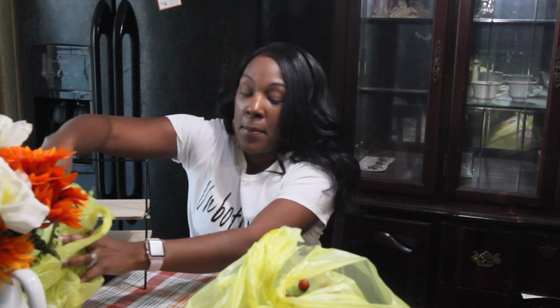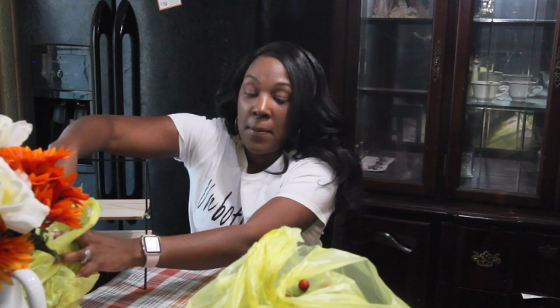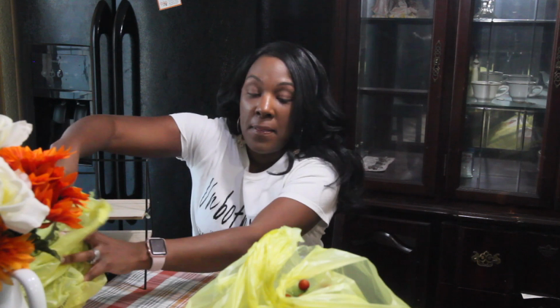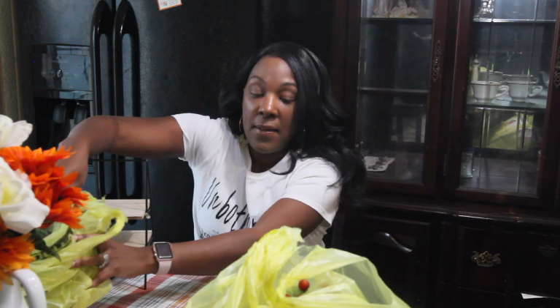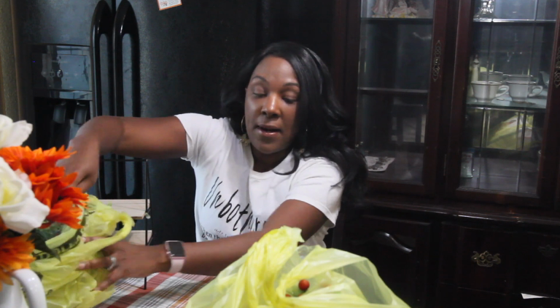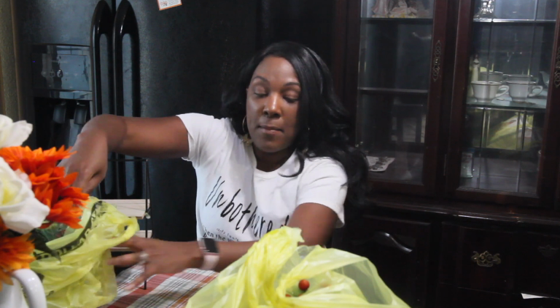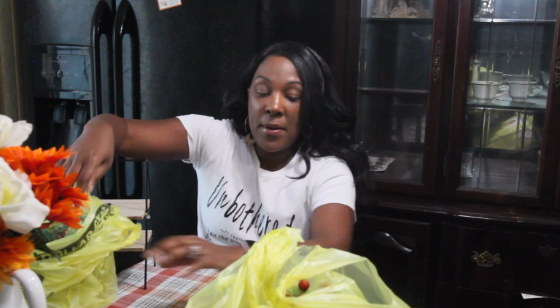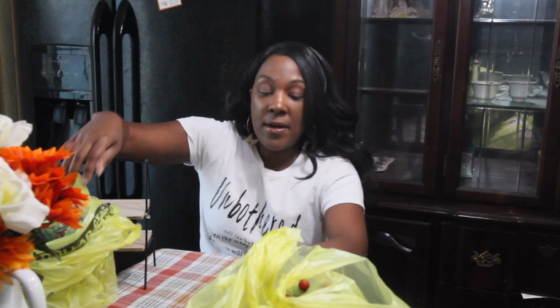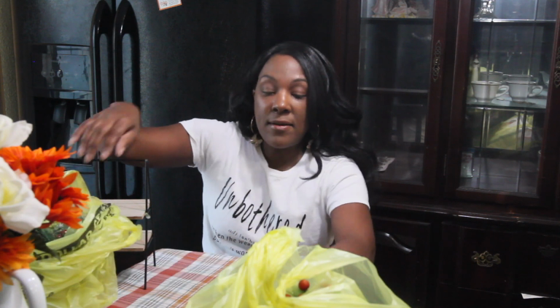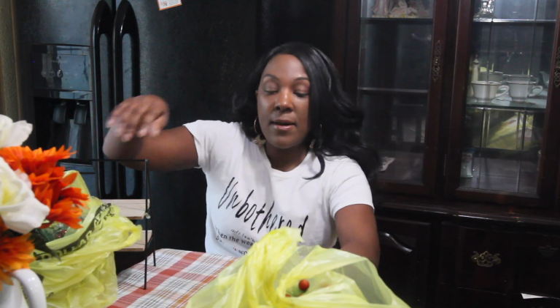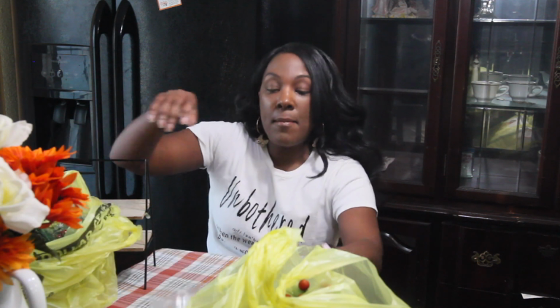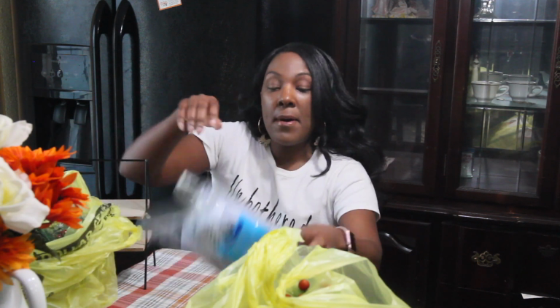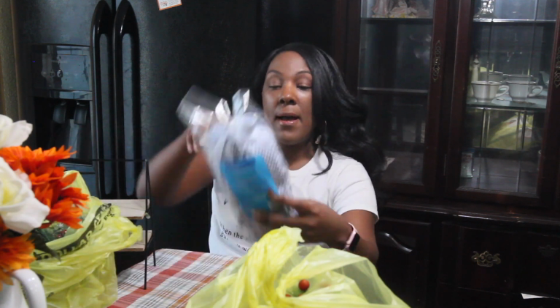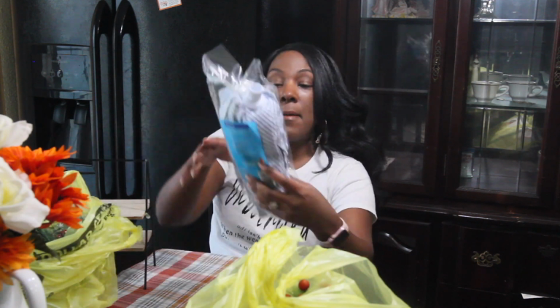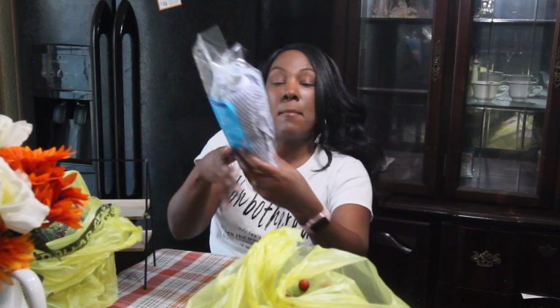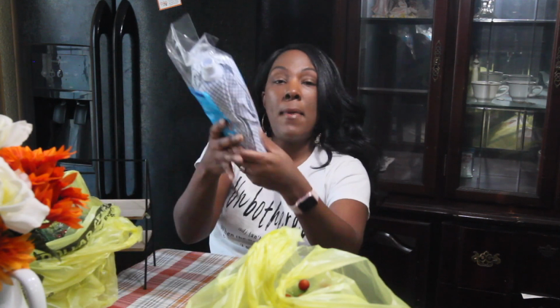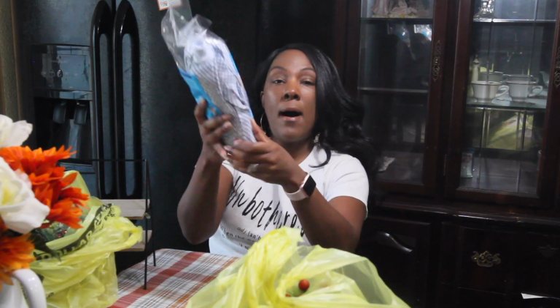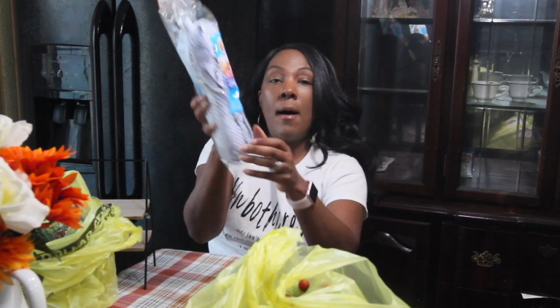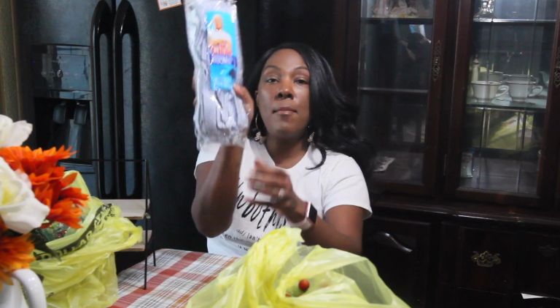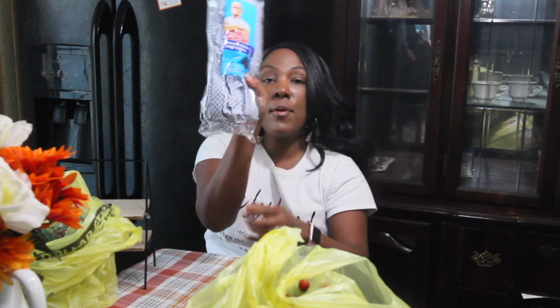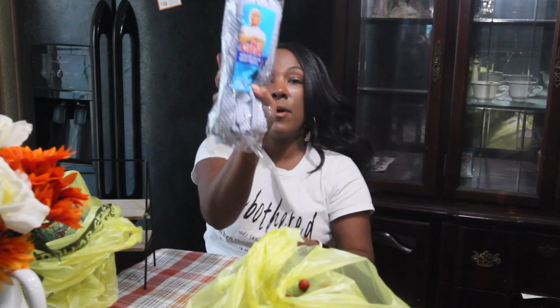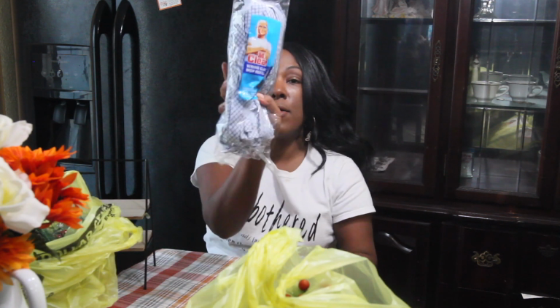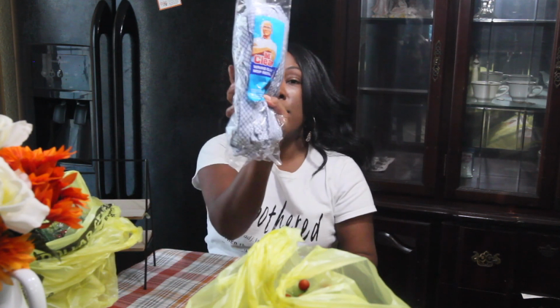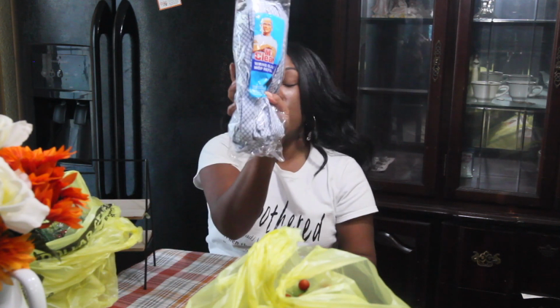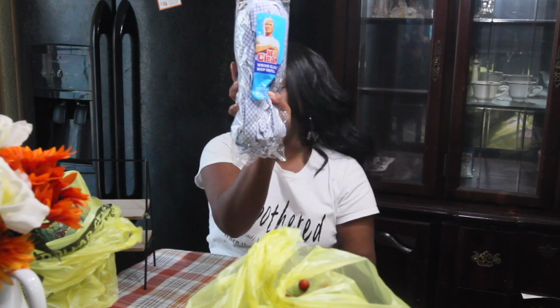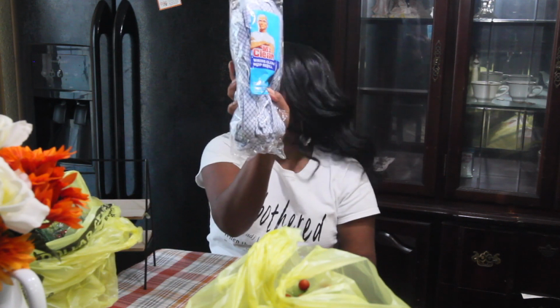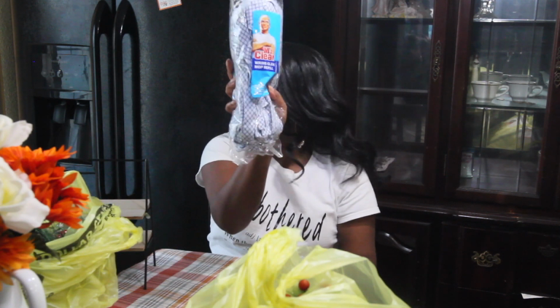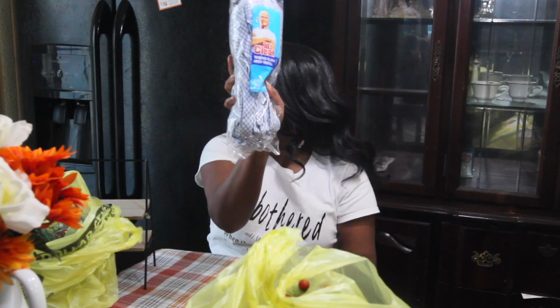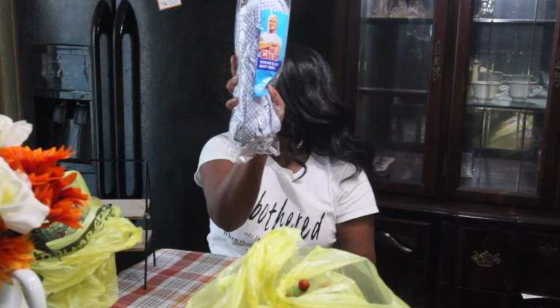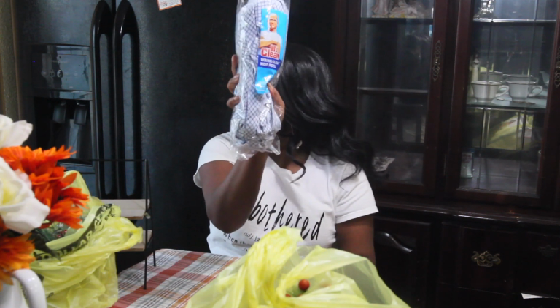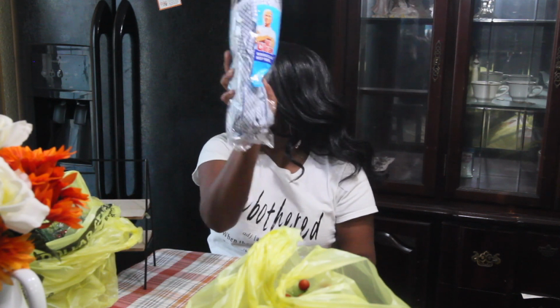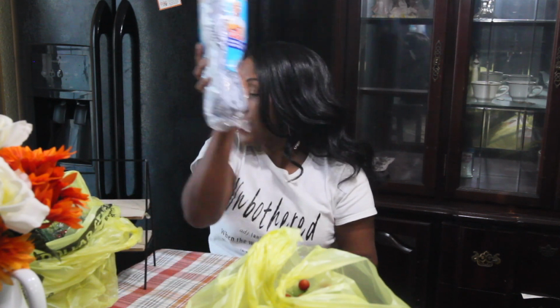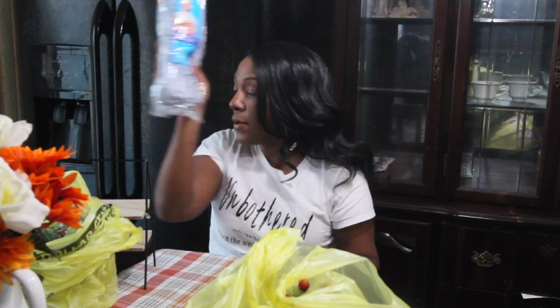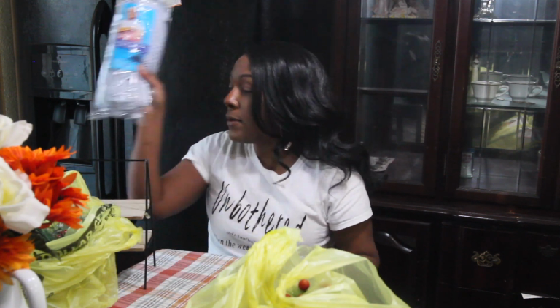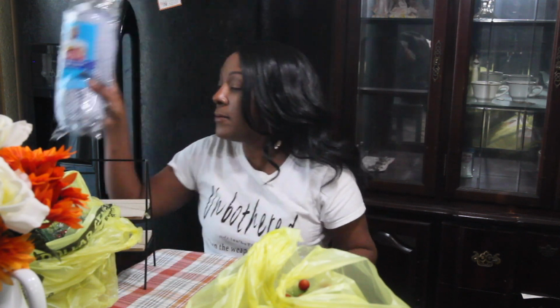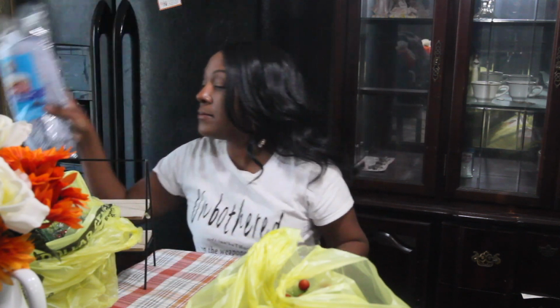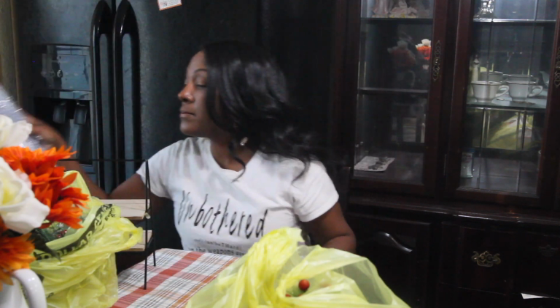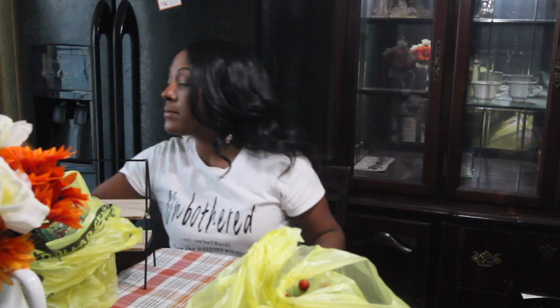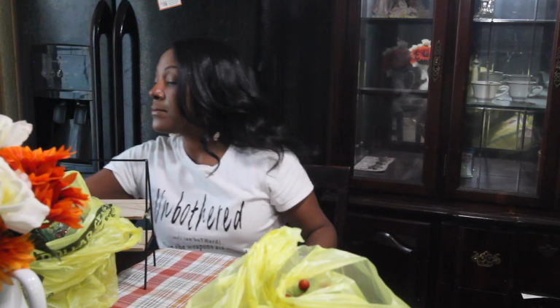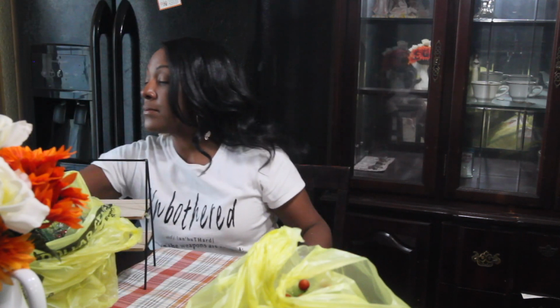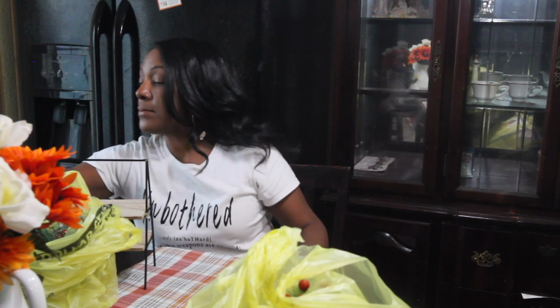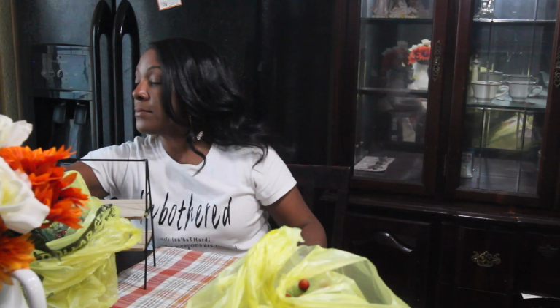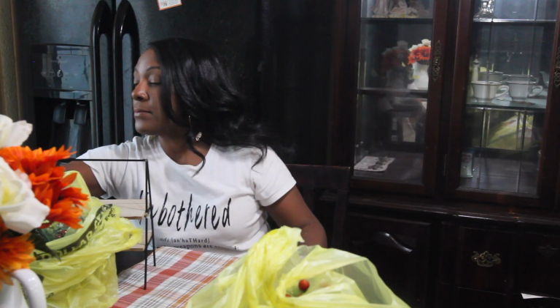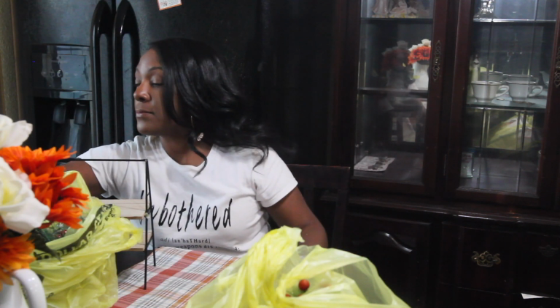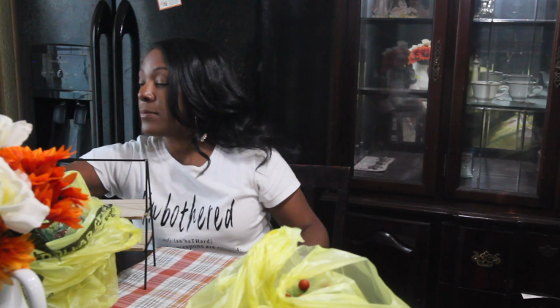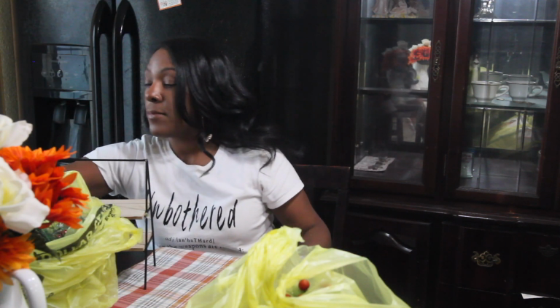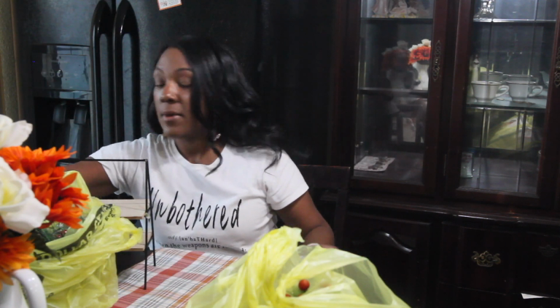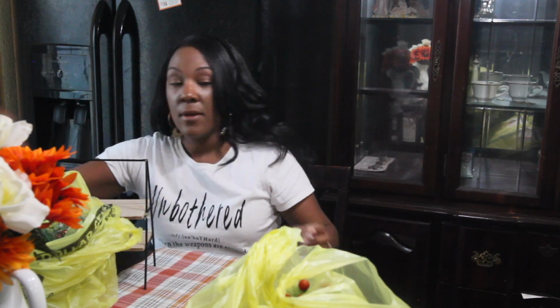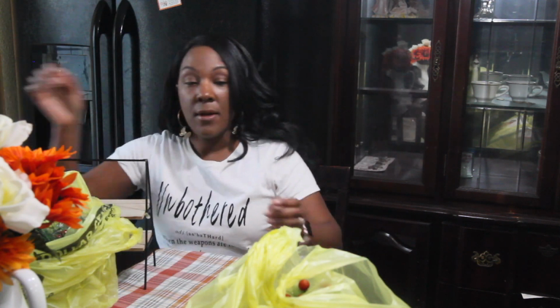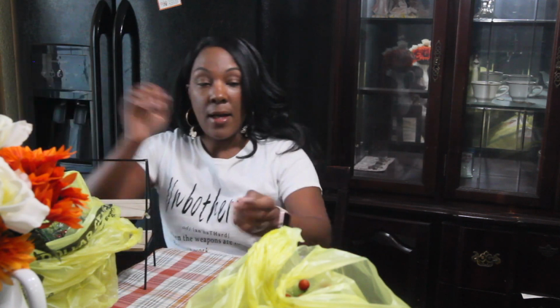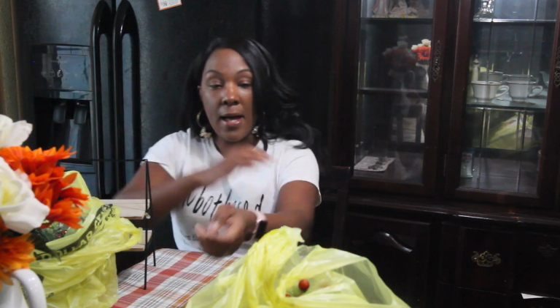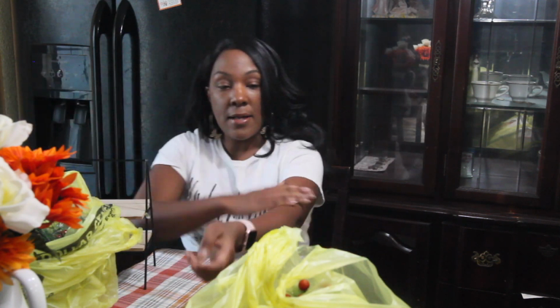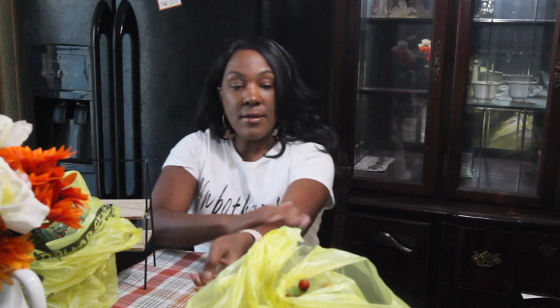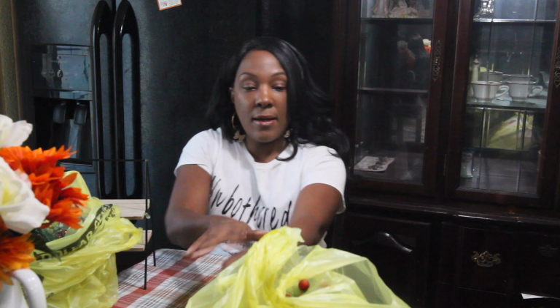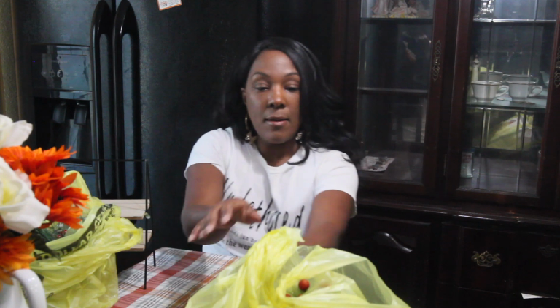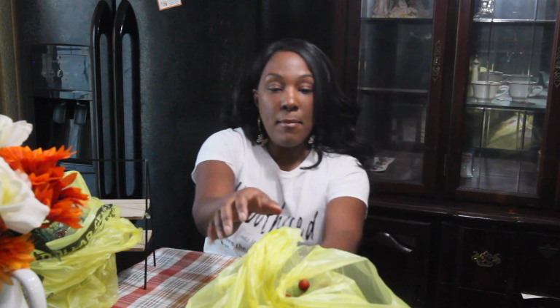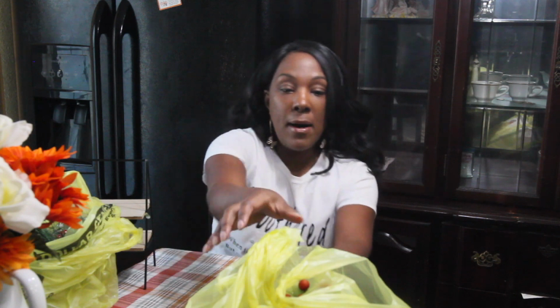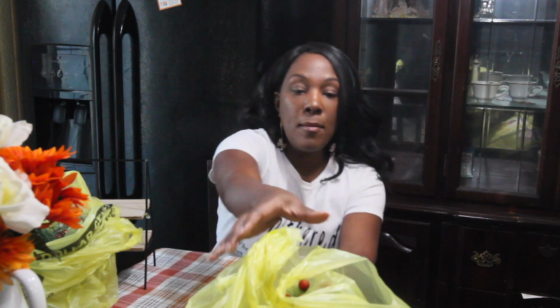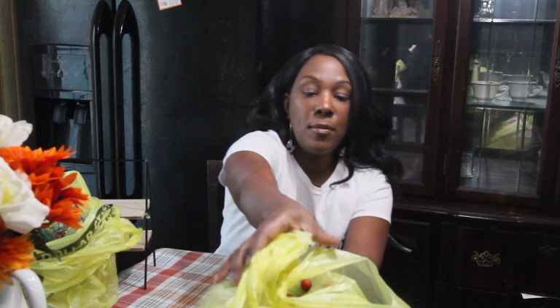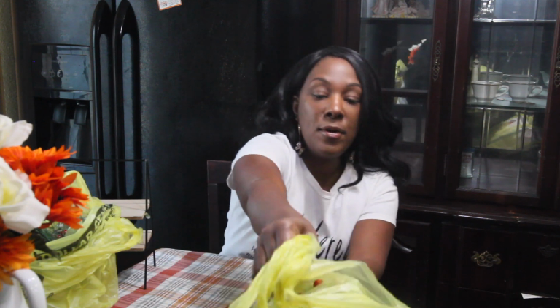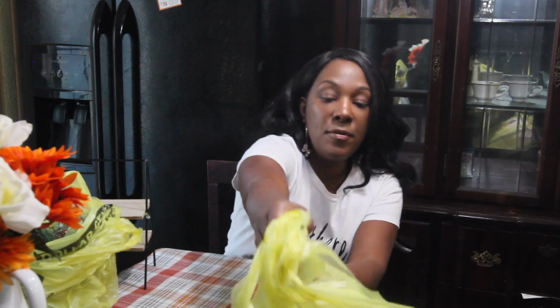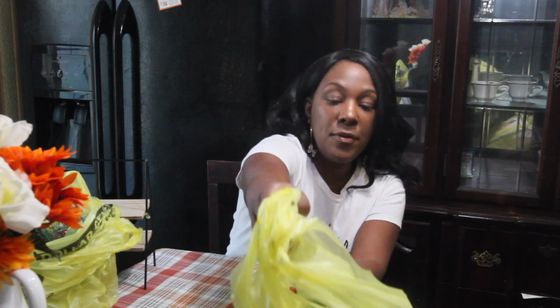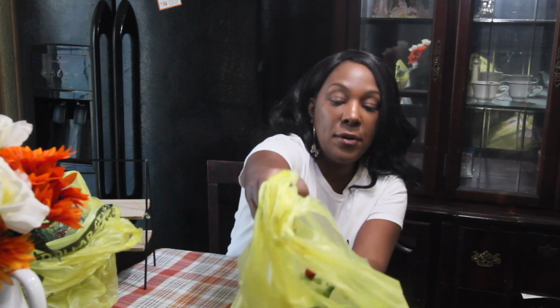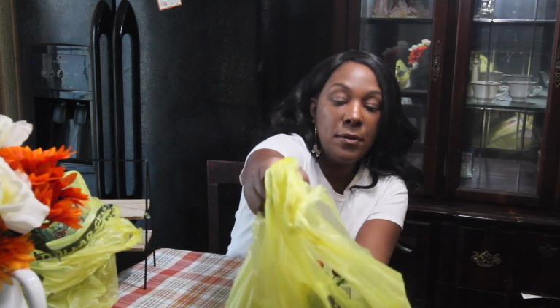Then I picked up a mop refill — had to get a mop refill.